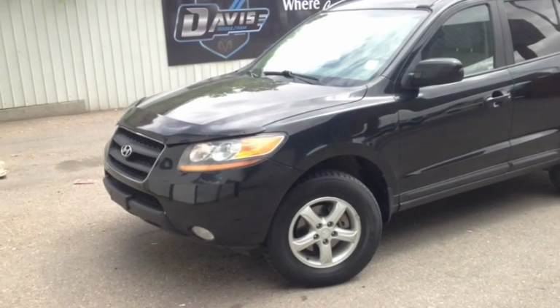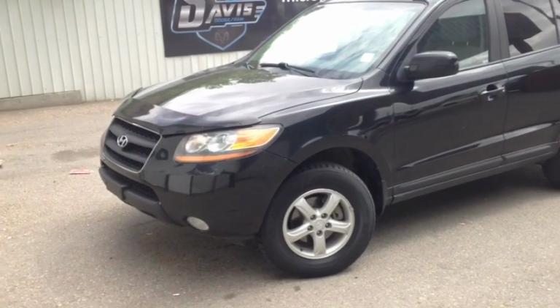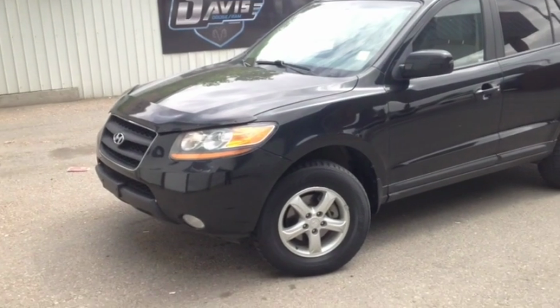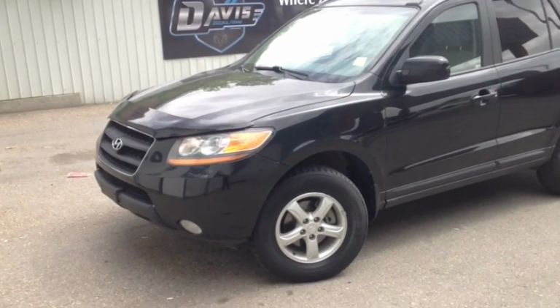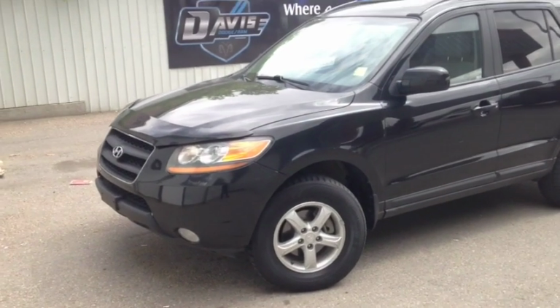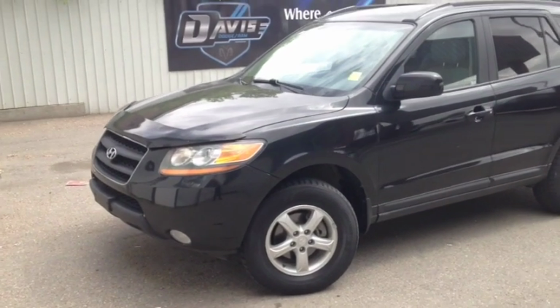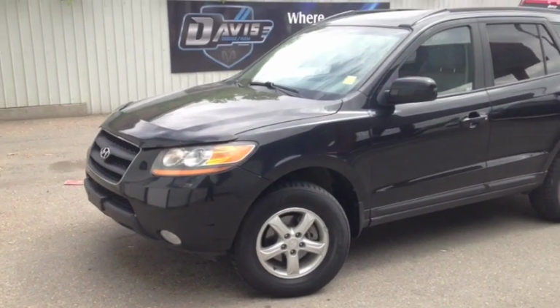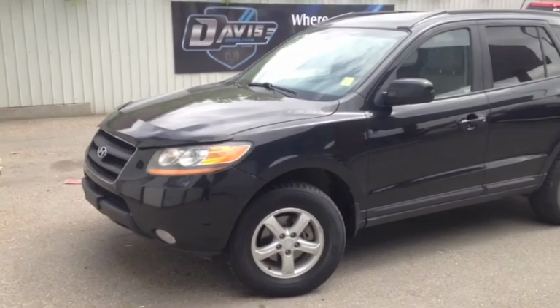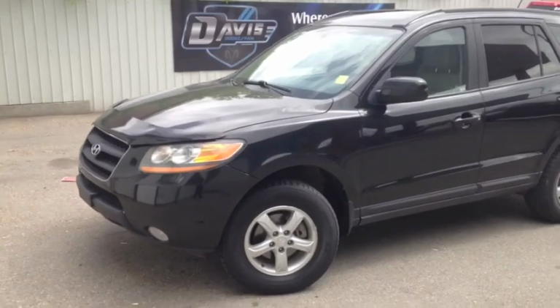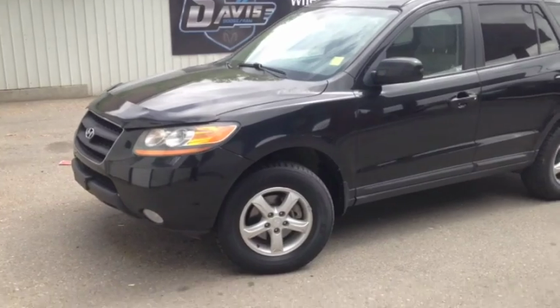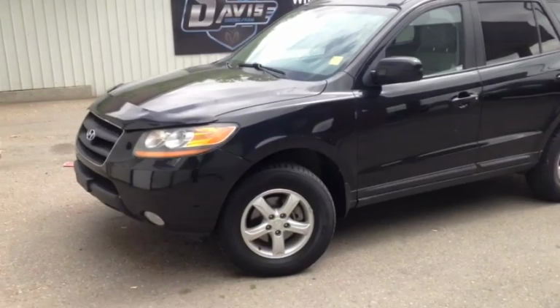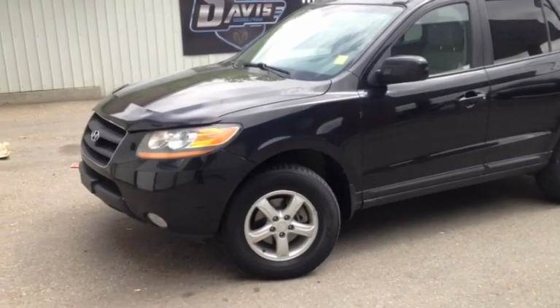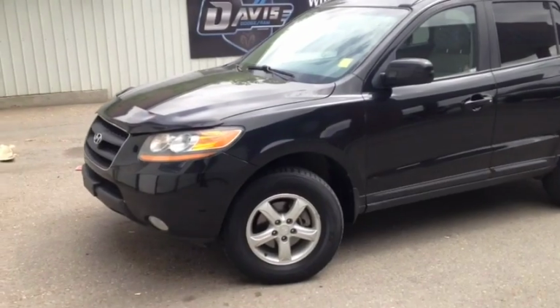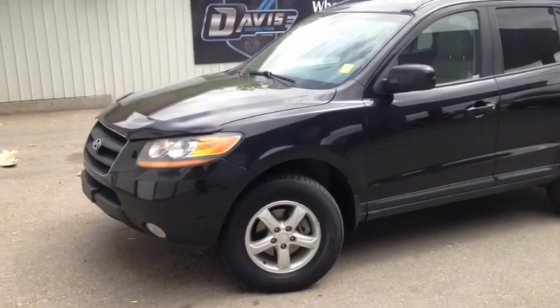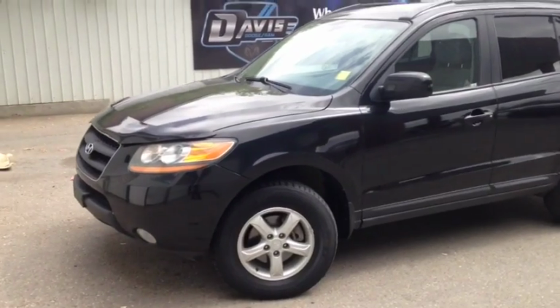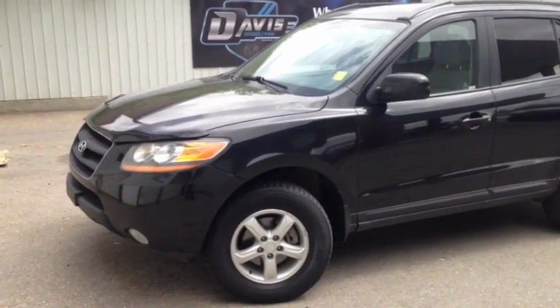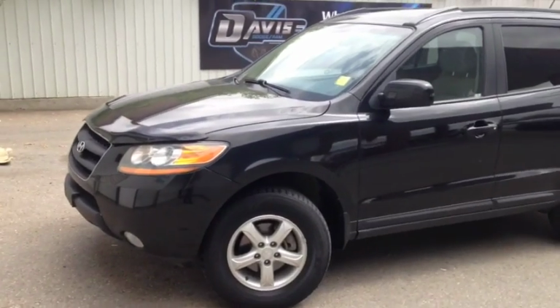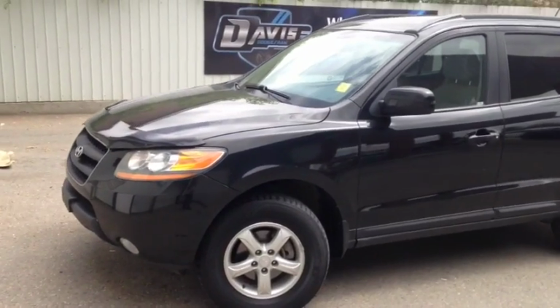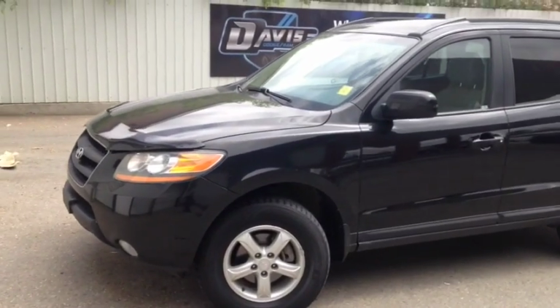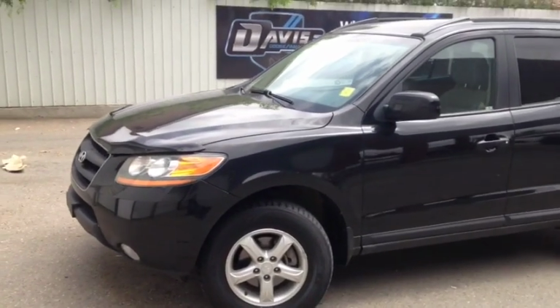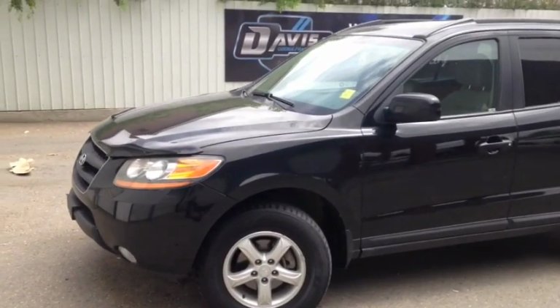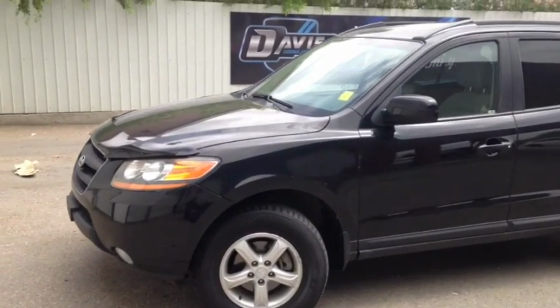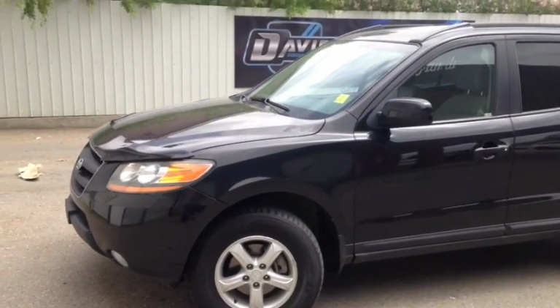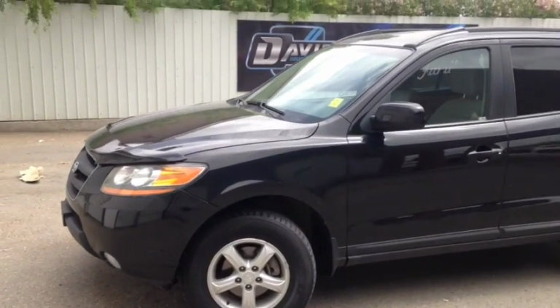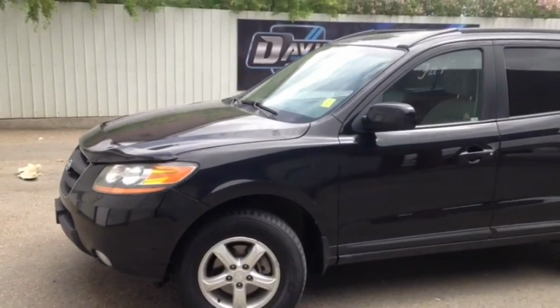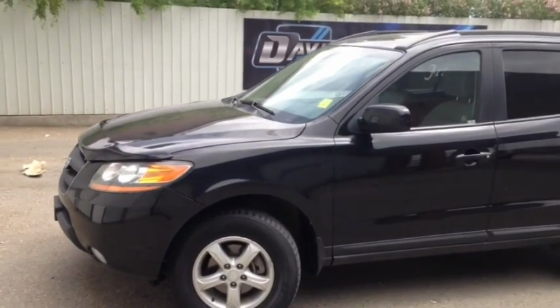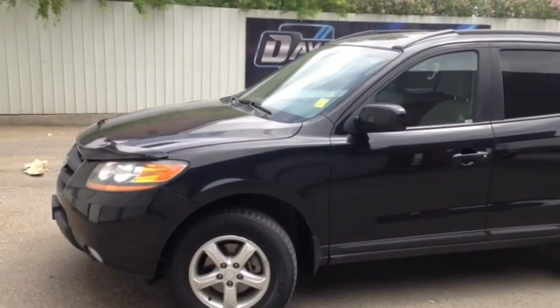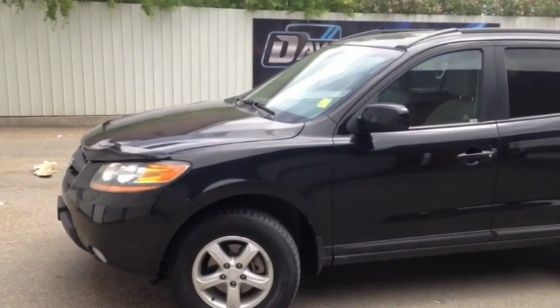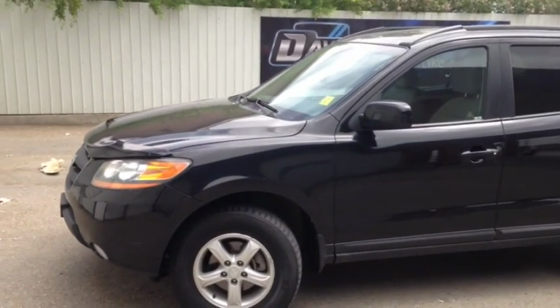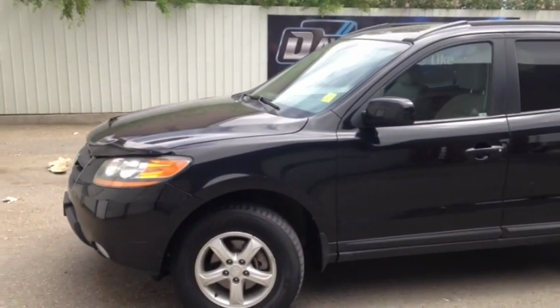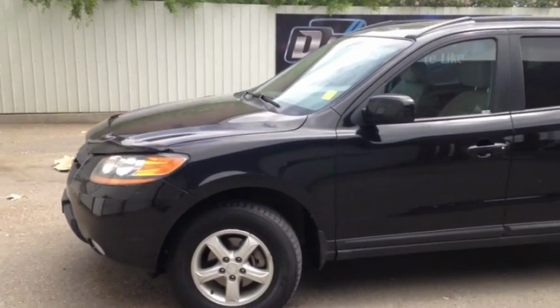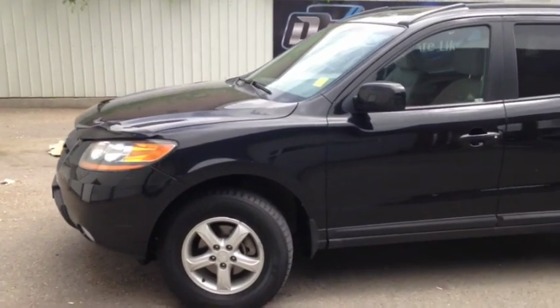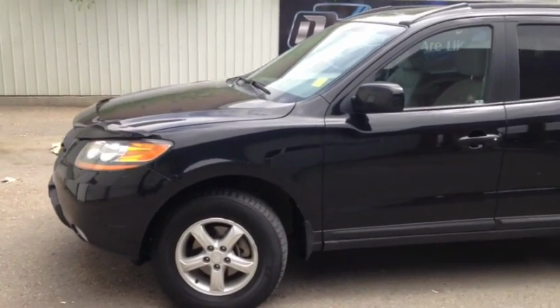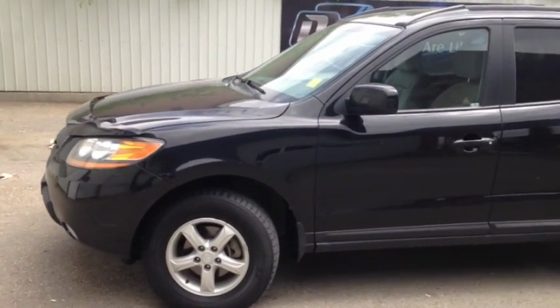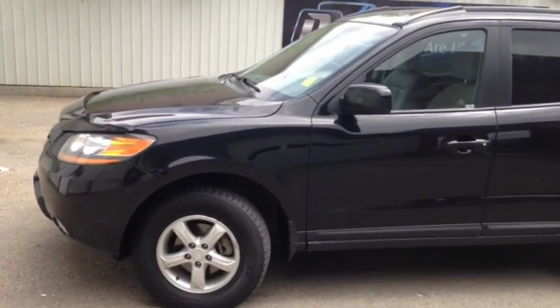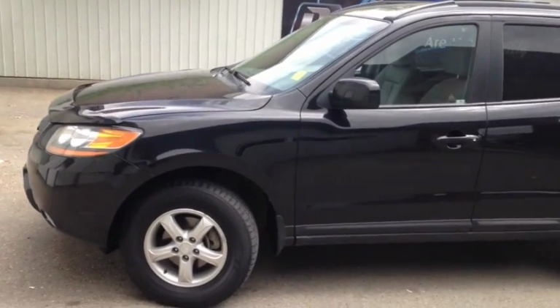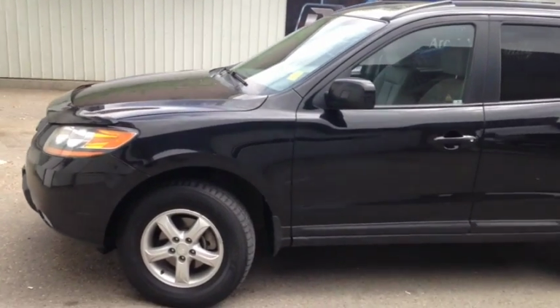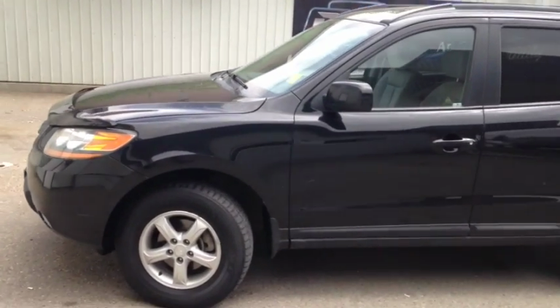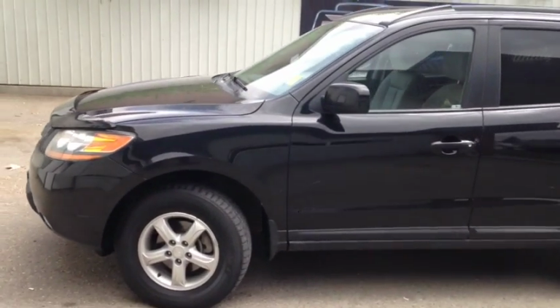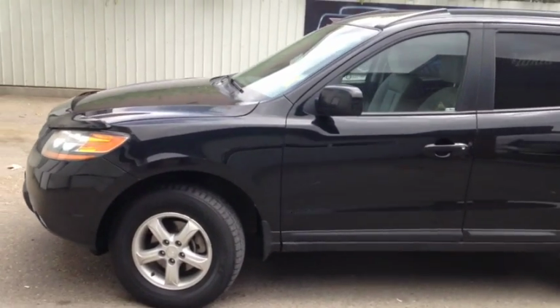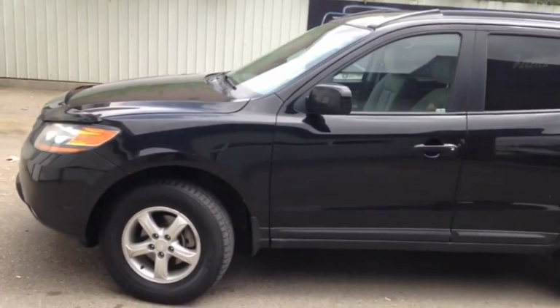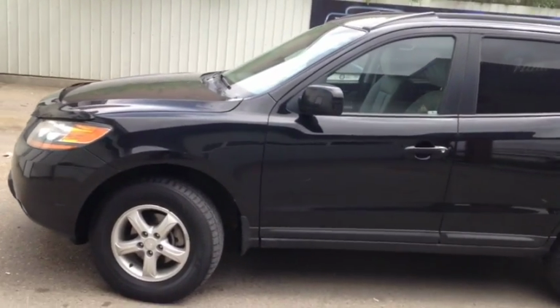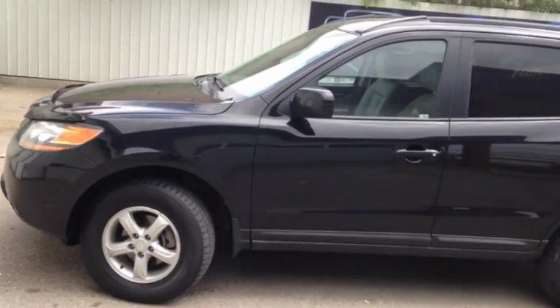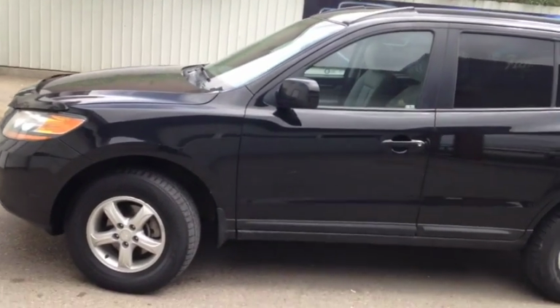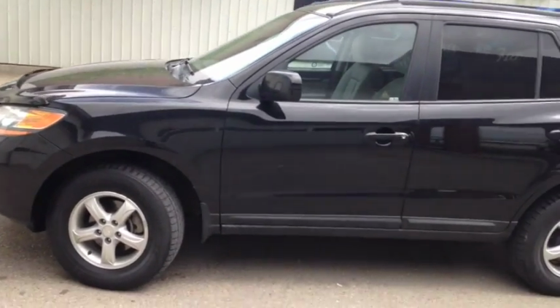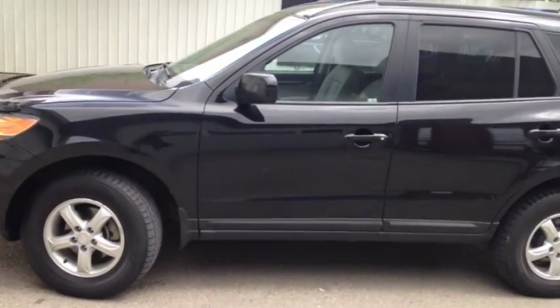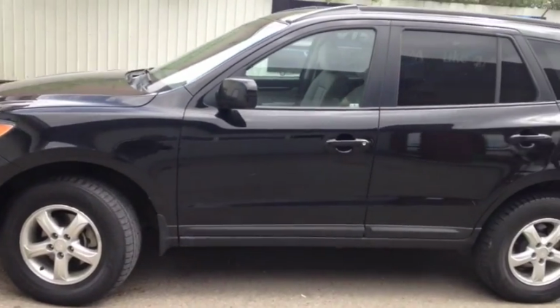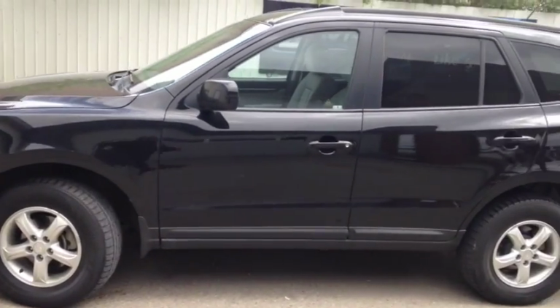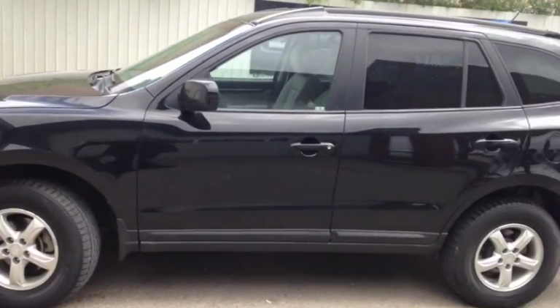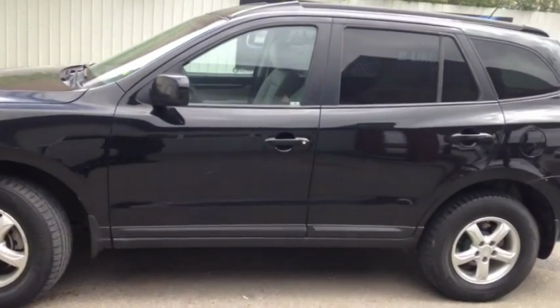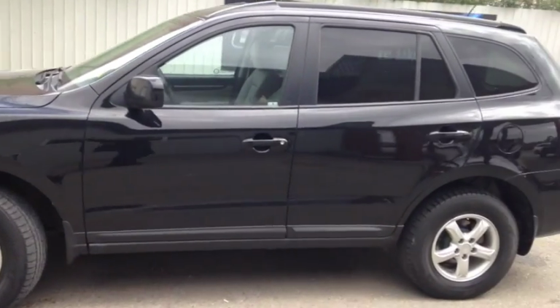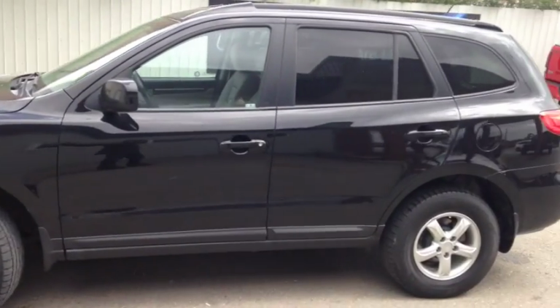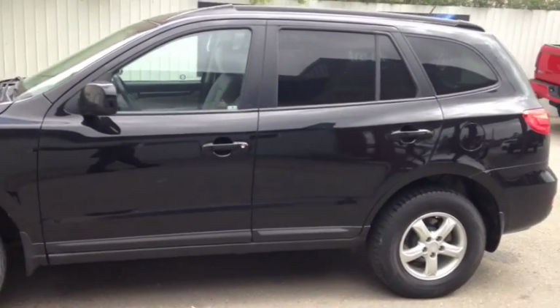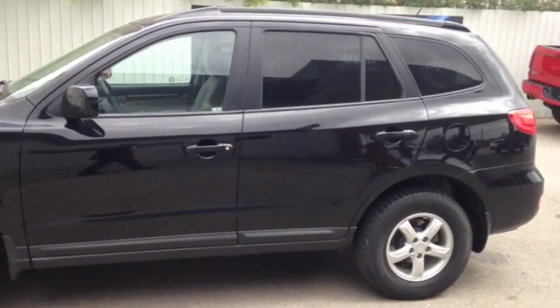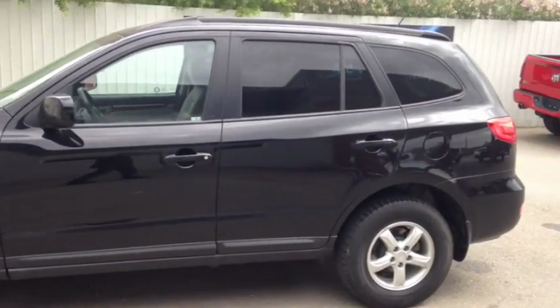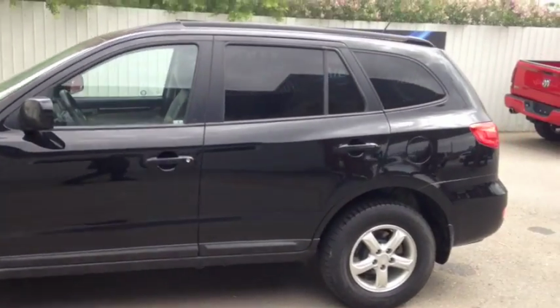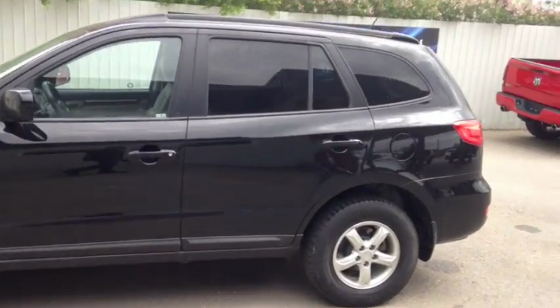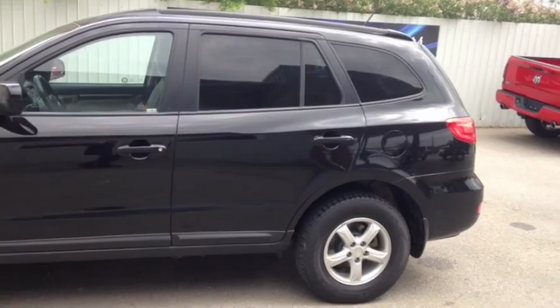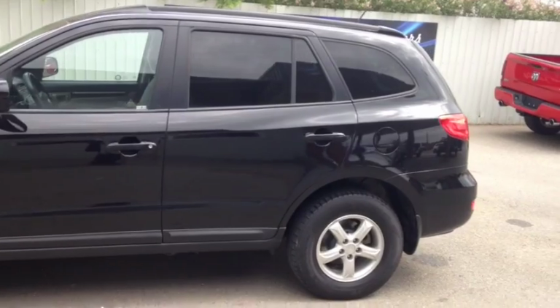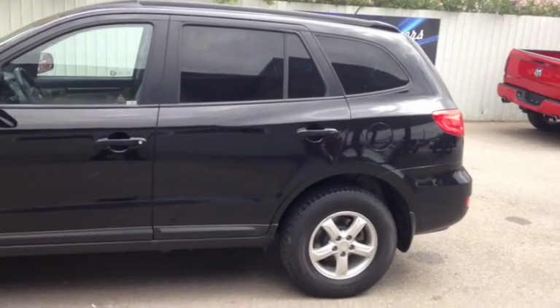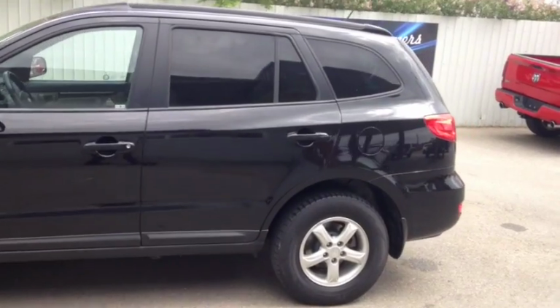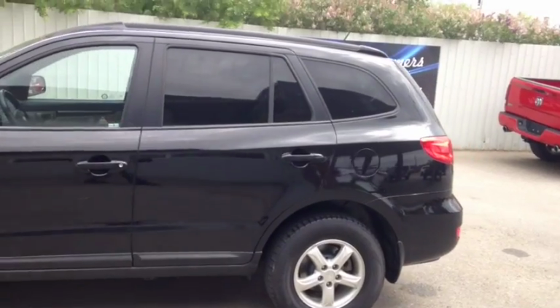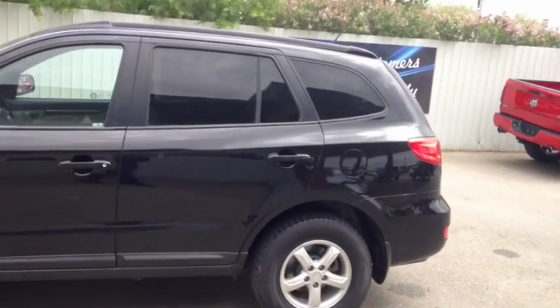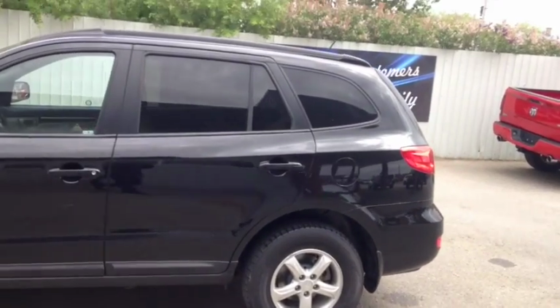Hello, today we are showing Noonan number 8869. This is a 2009 Hyundai Santa Fe, painted in black.